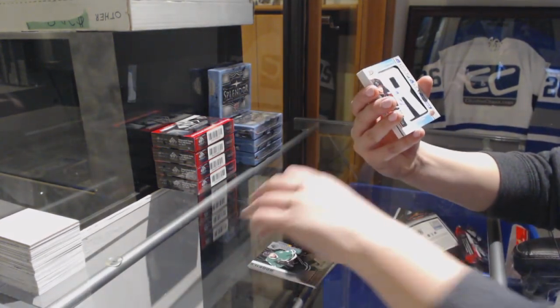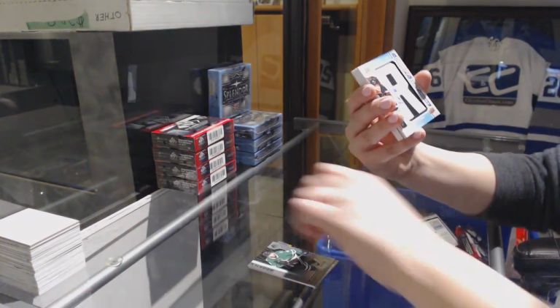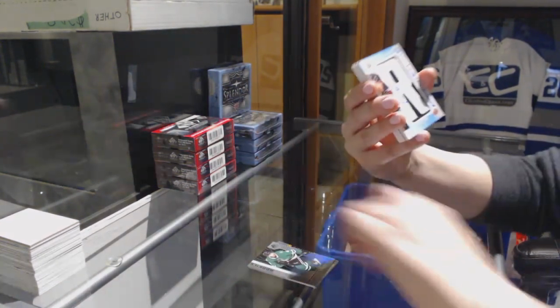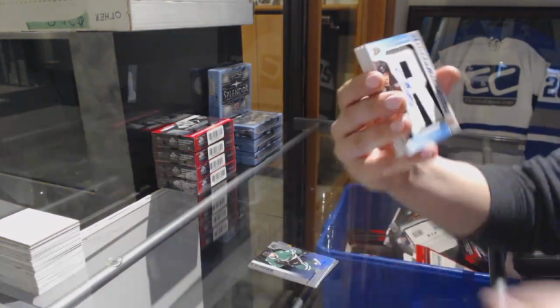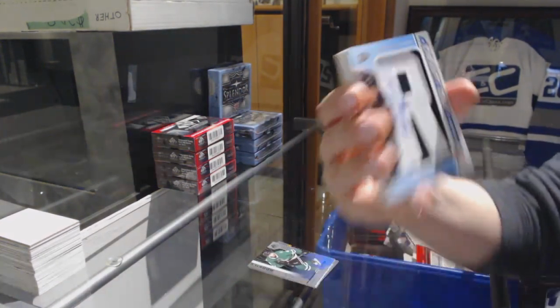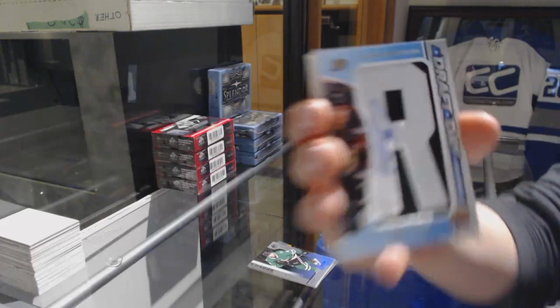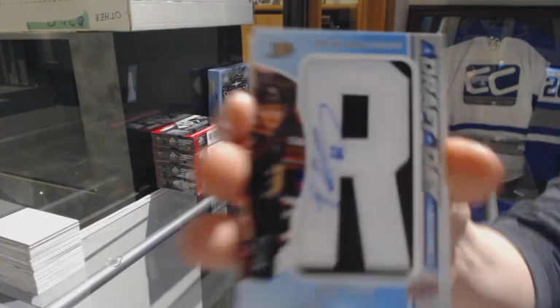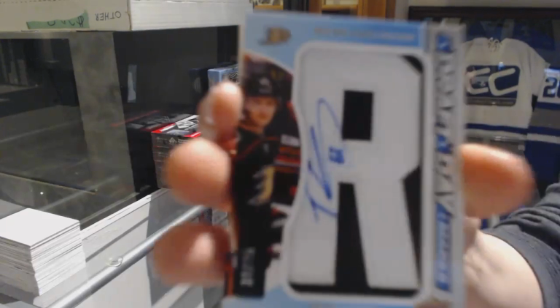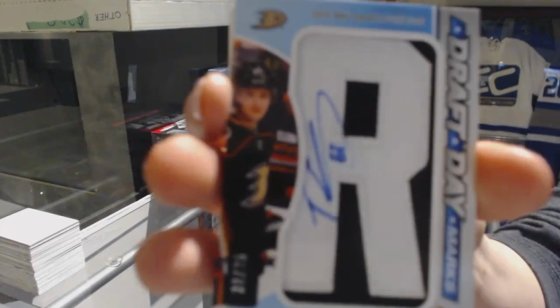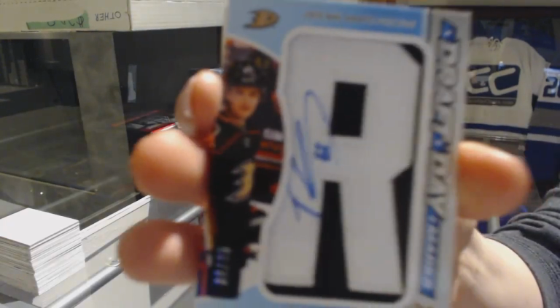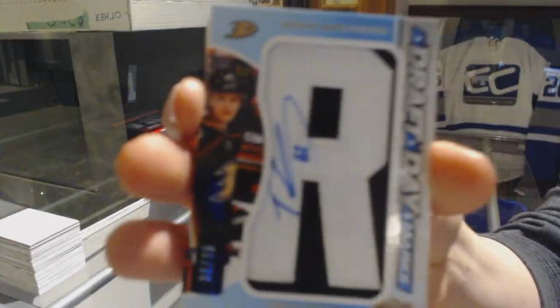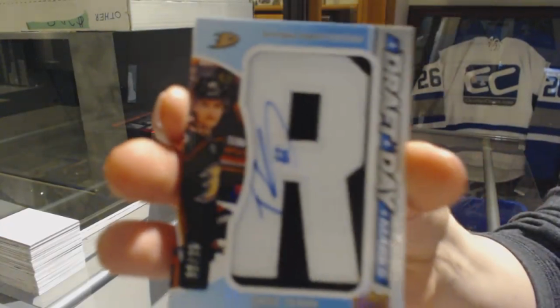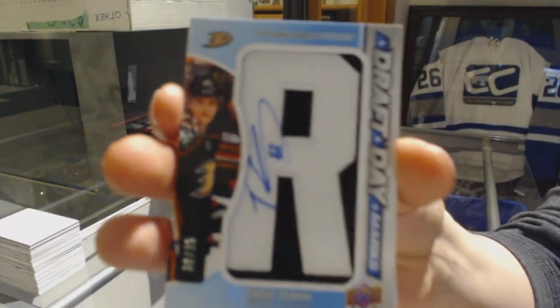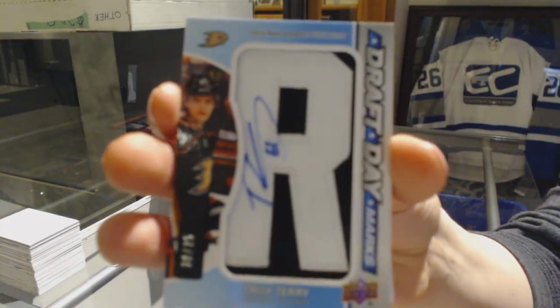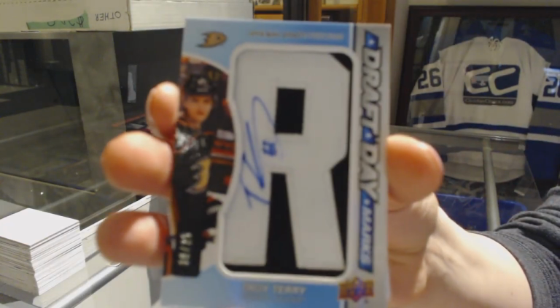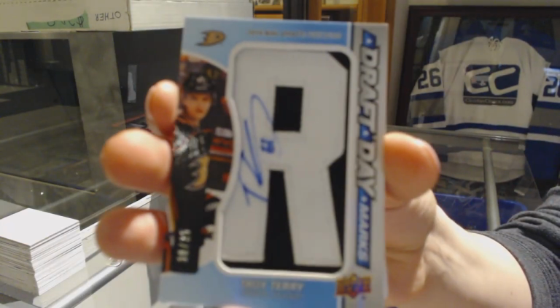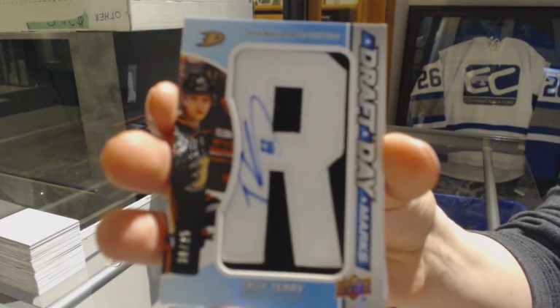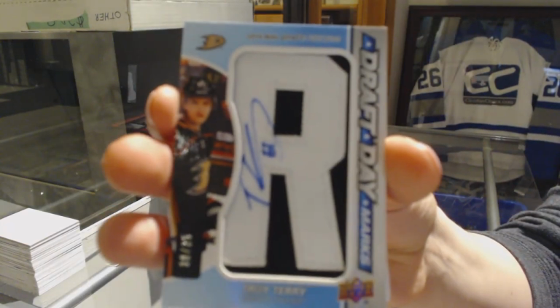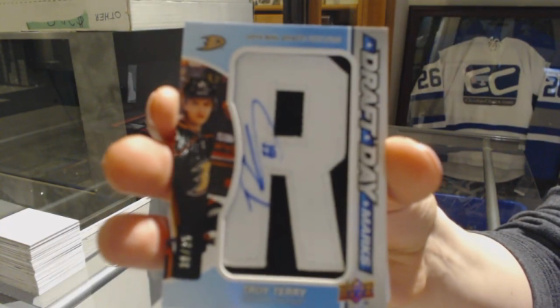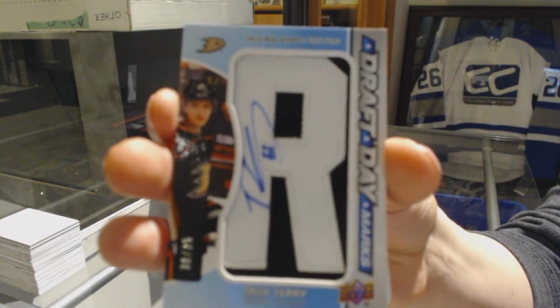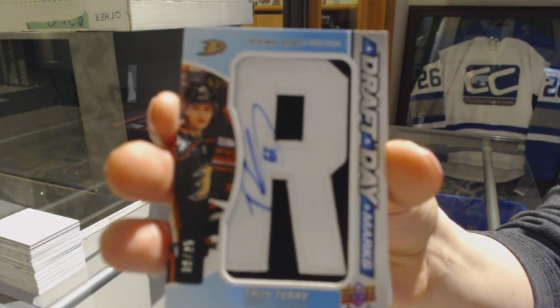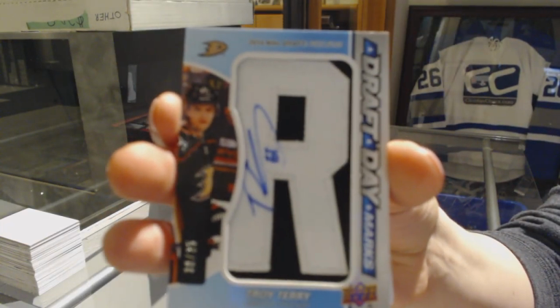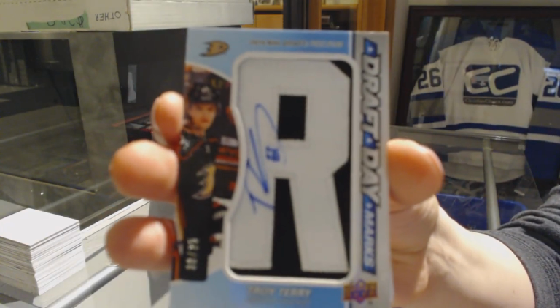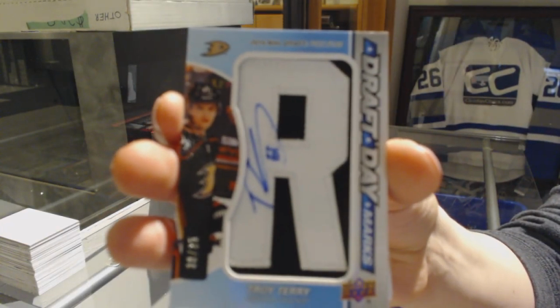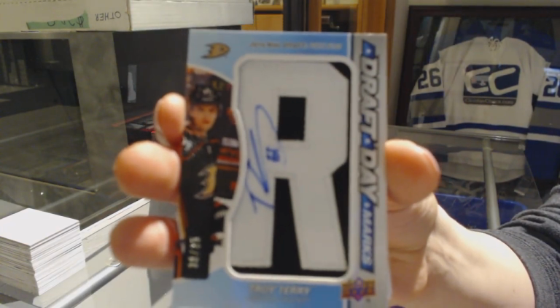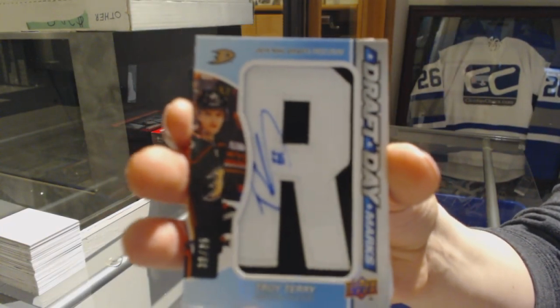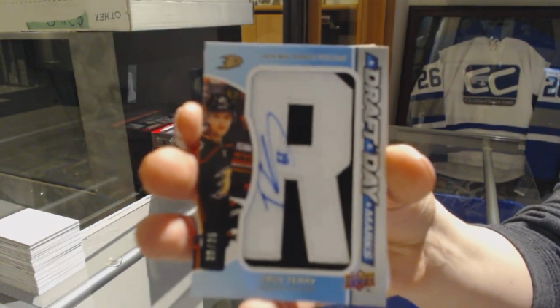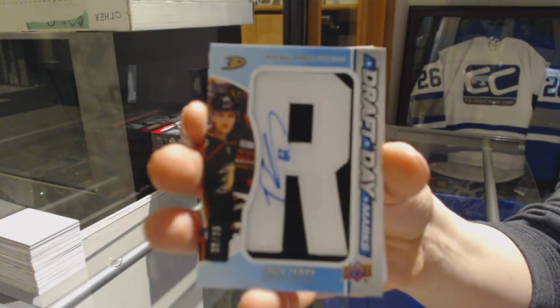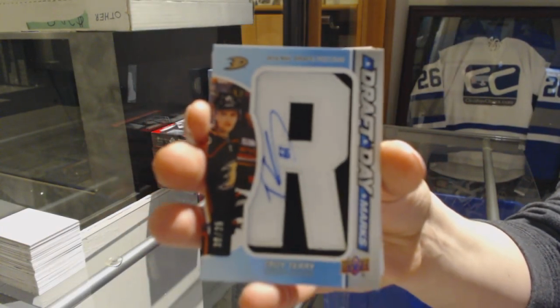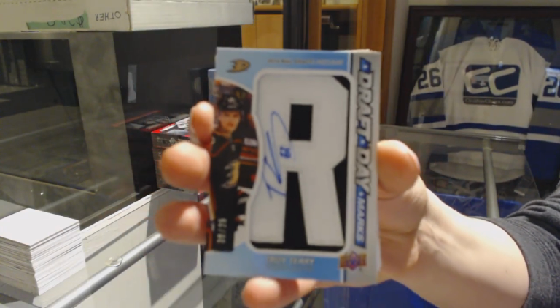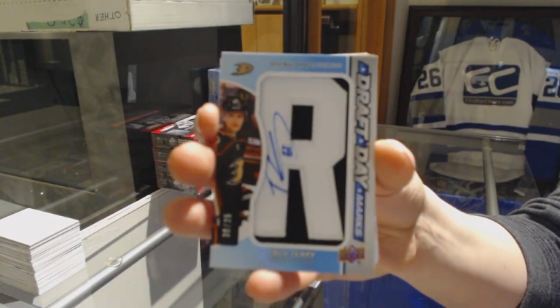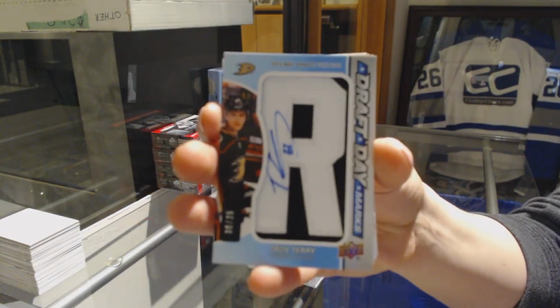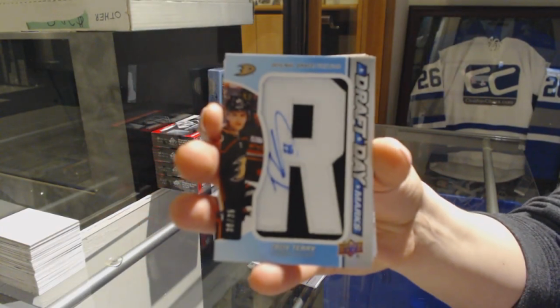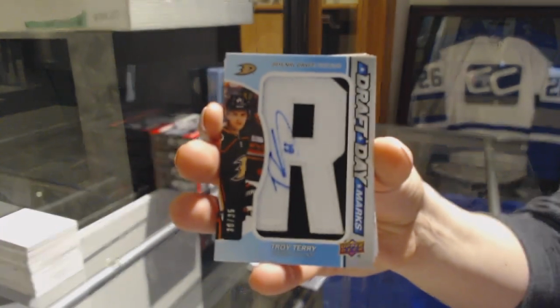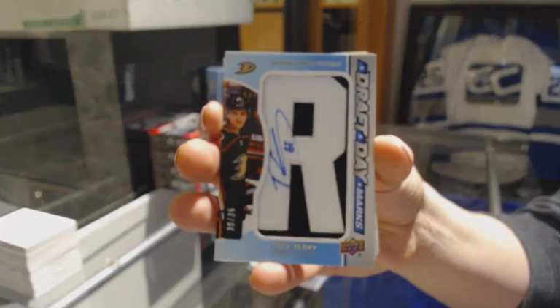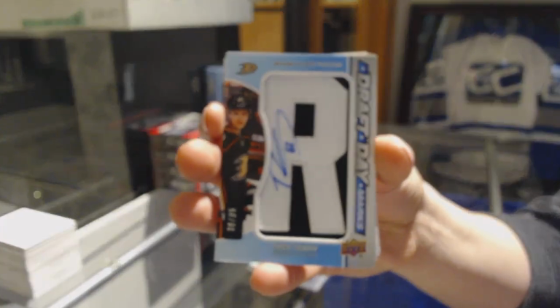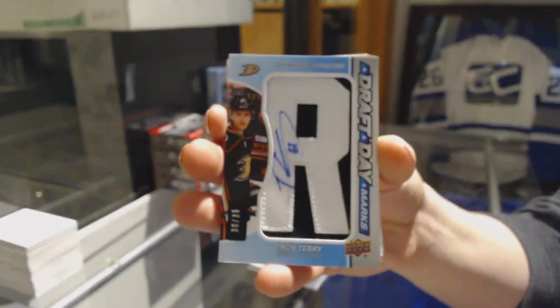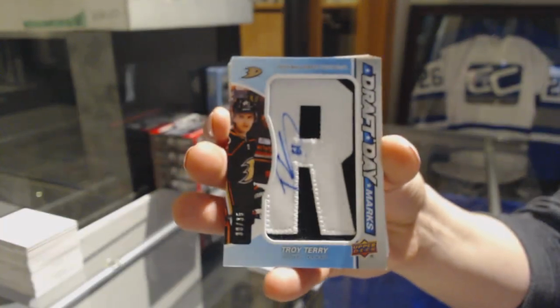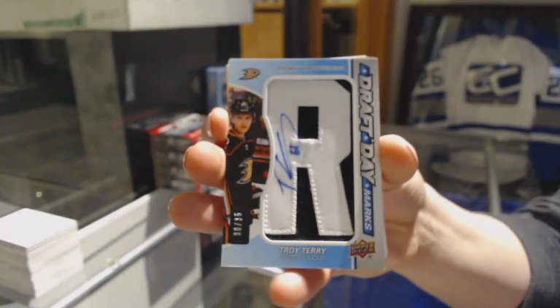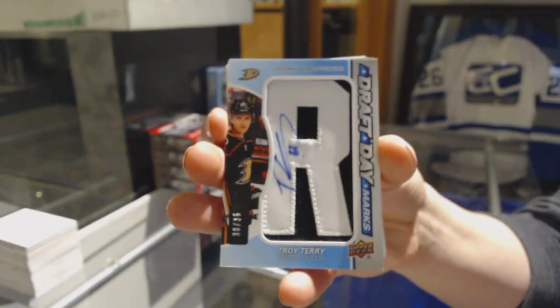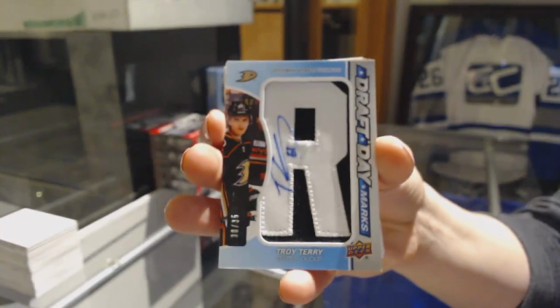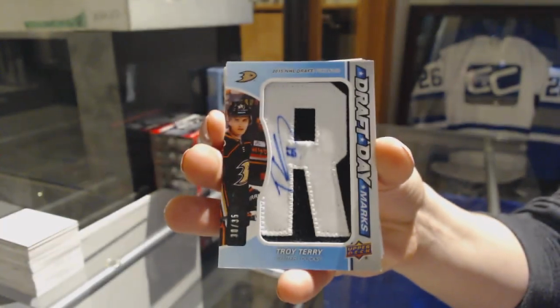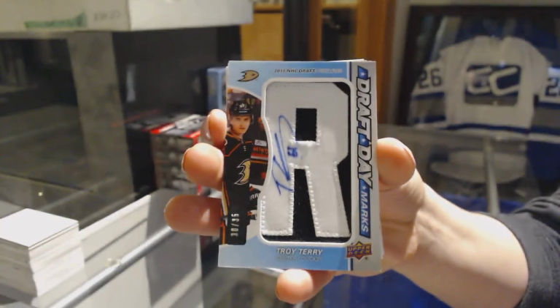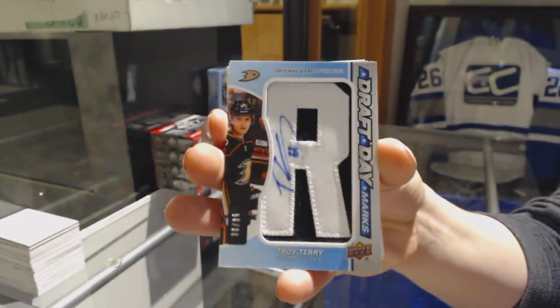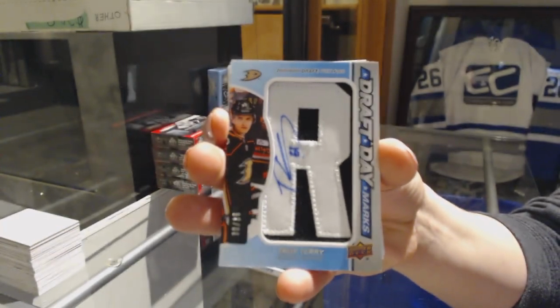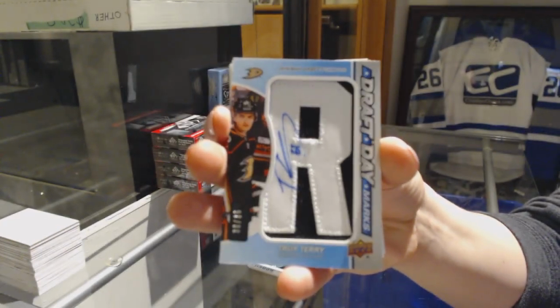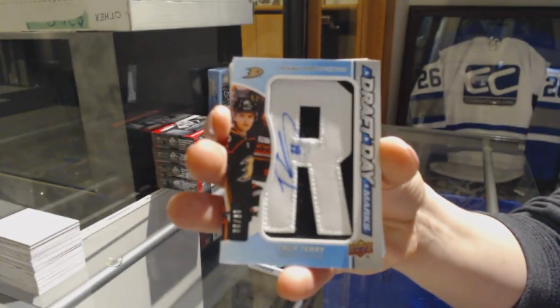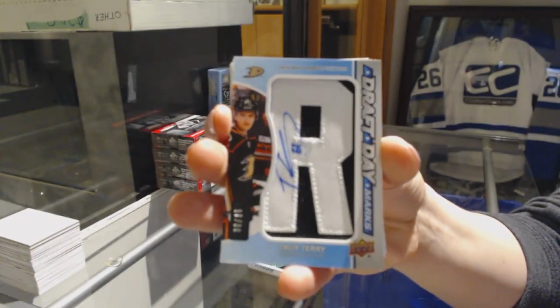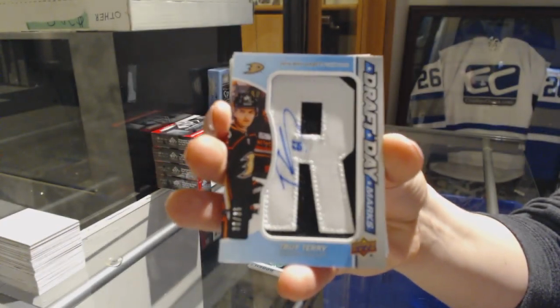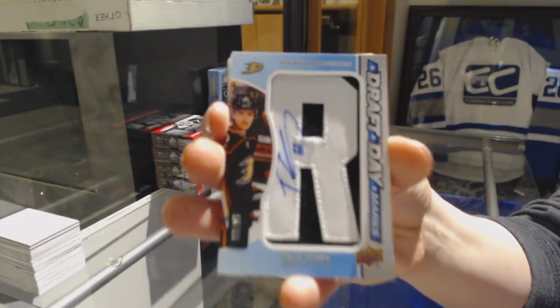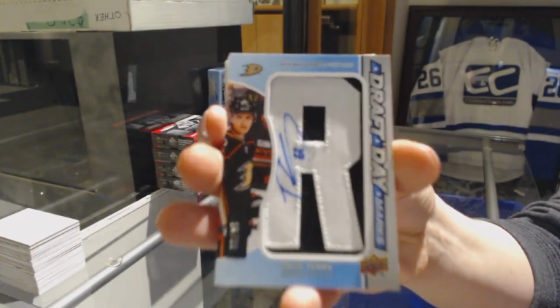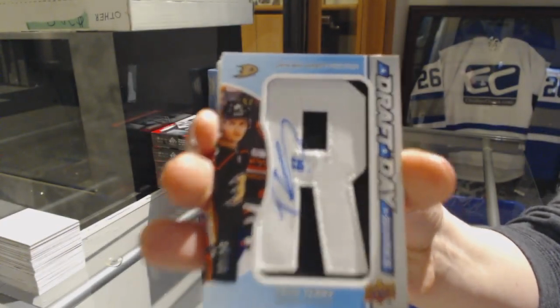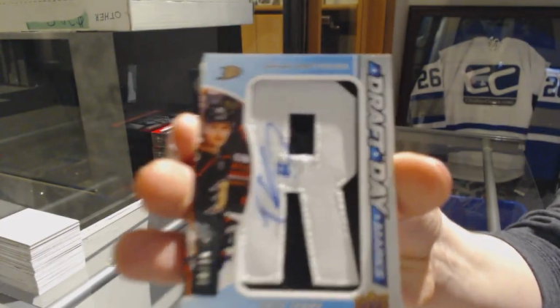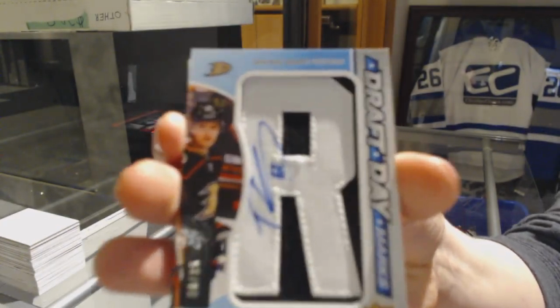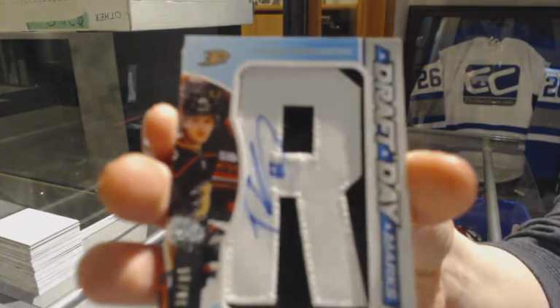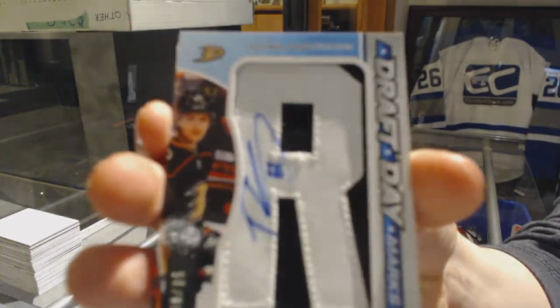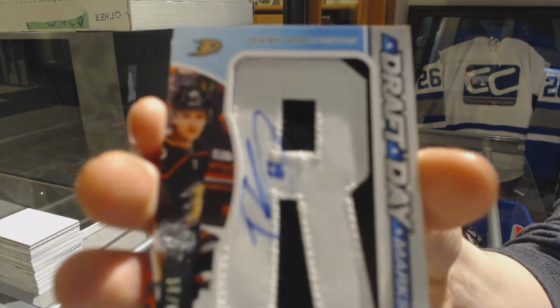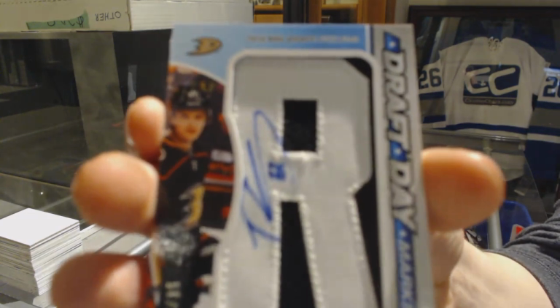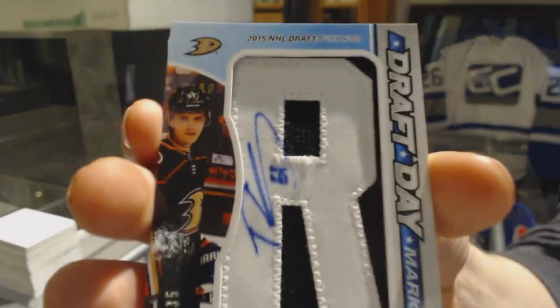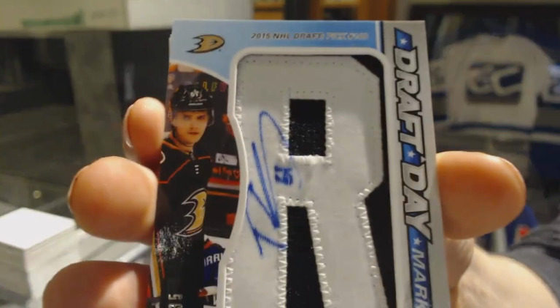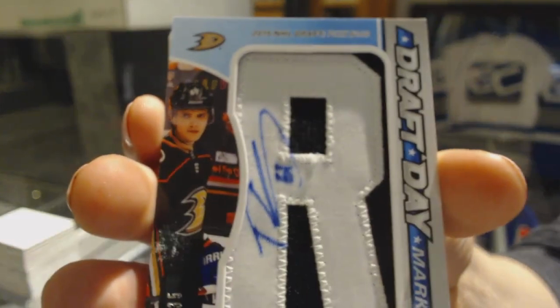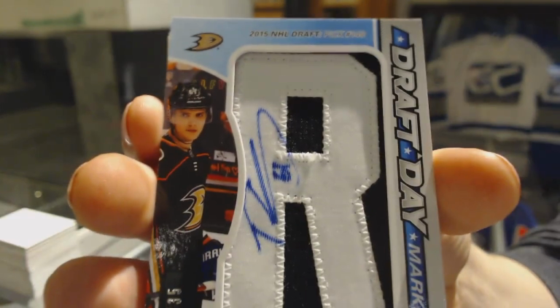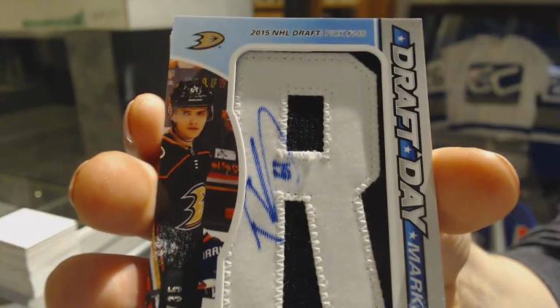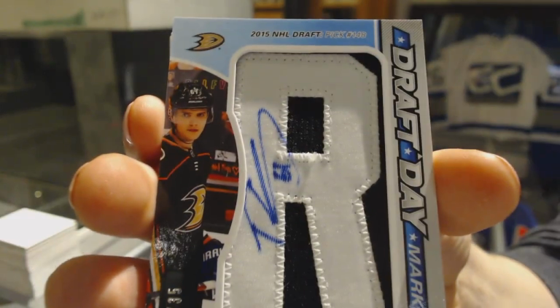We've got a Draft Day Marks number 235 for the Anaheim Ducks, Troy Terry.